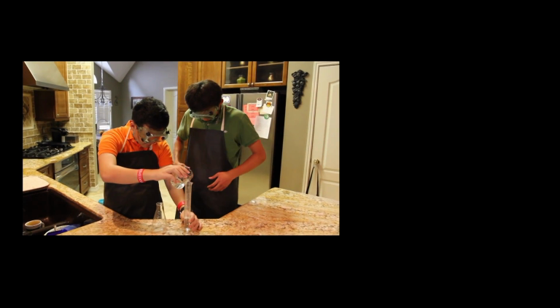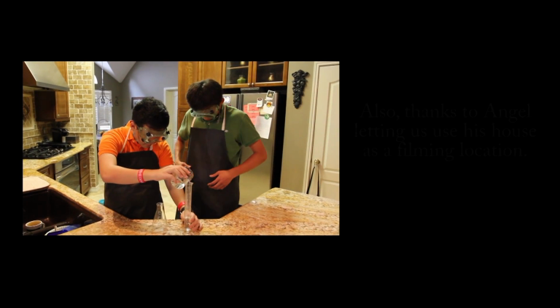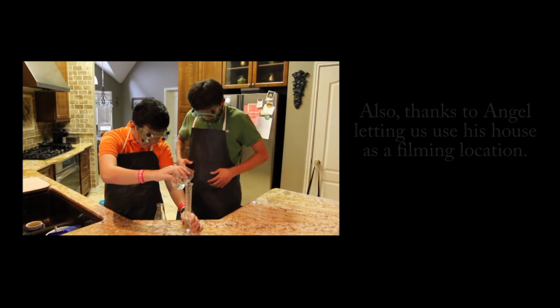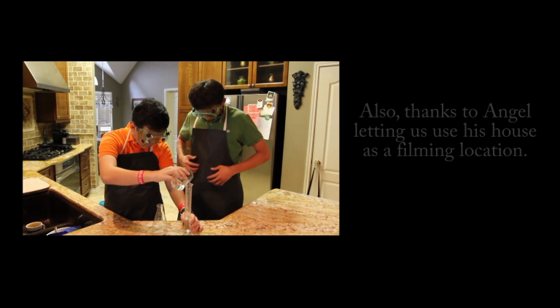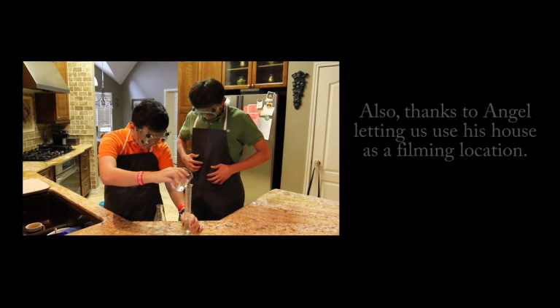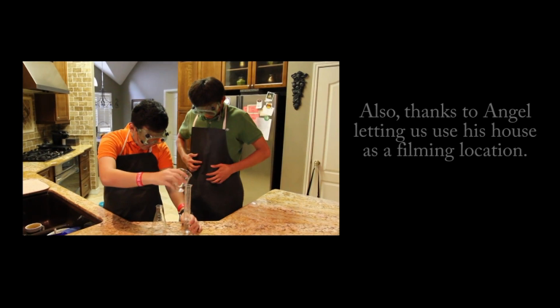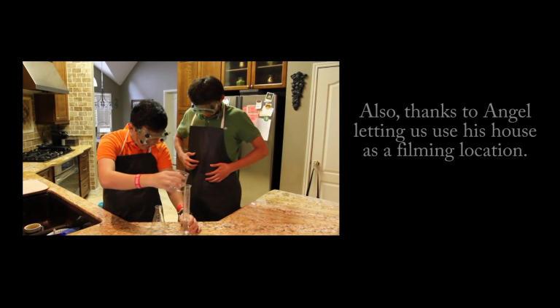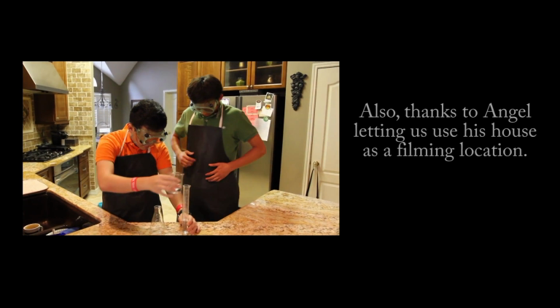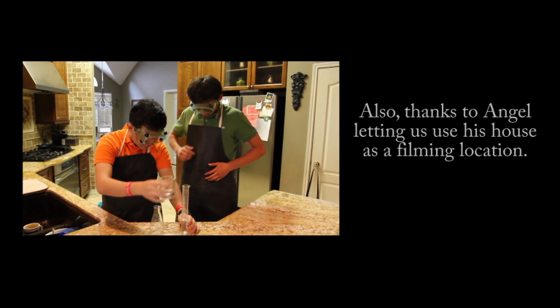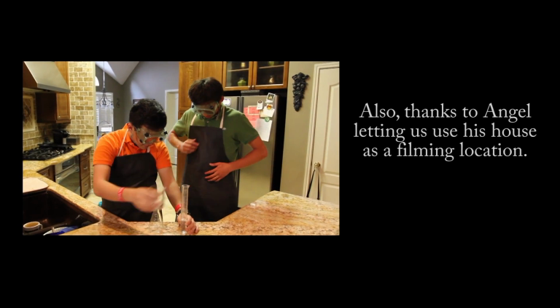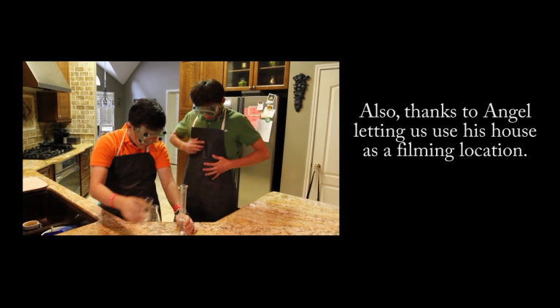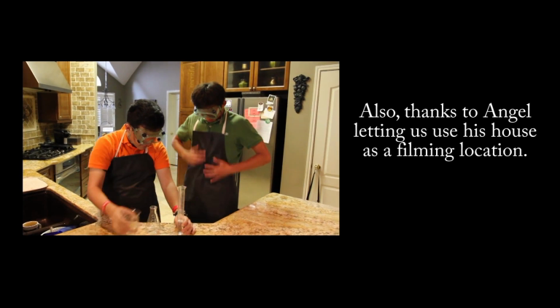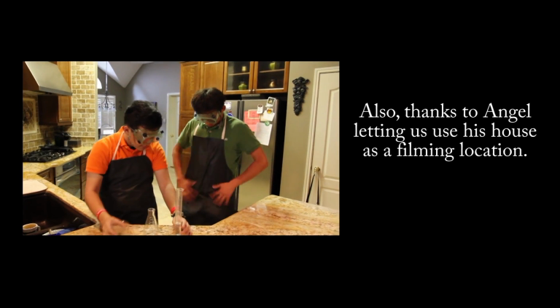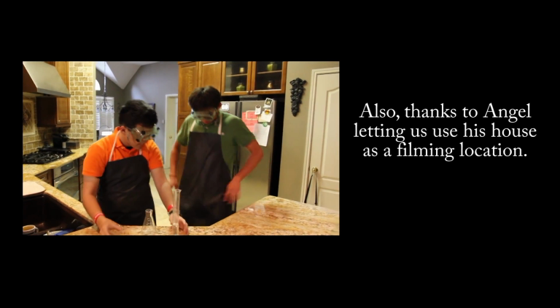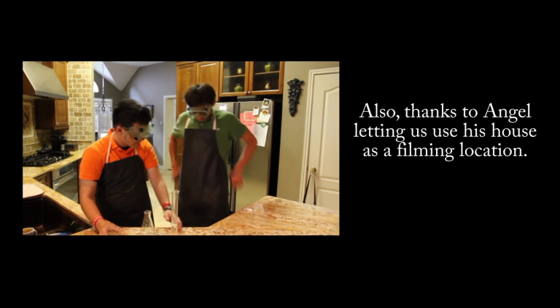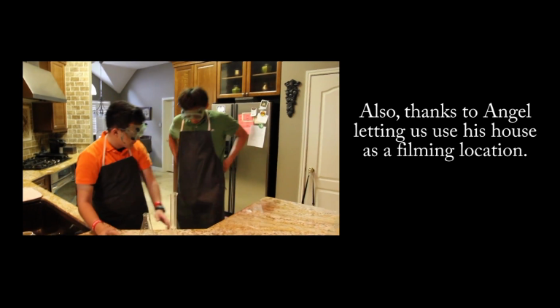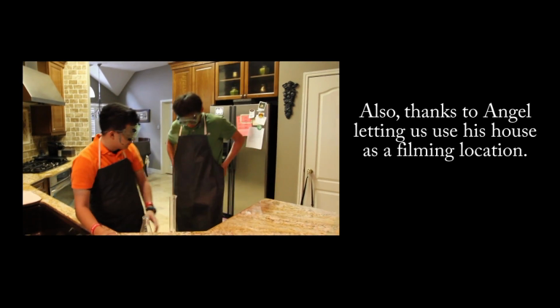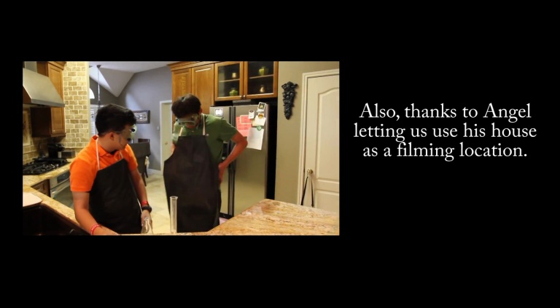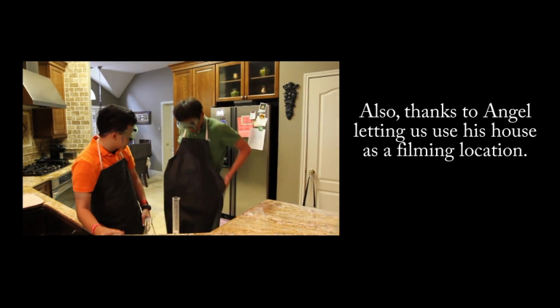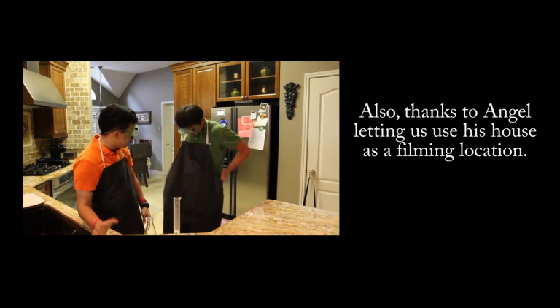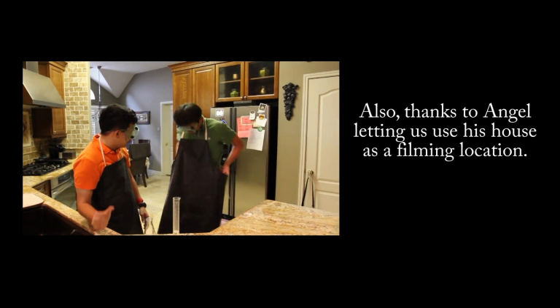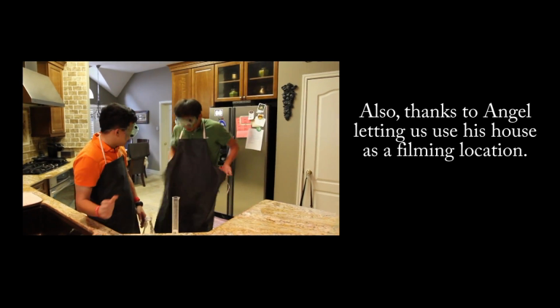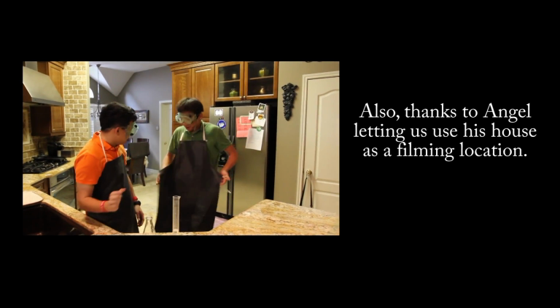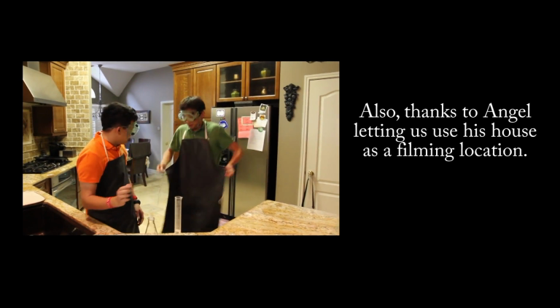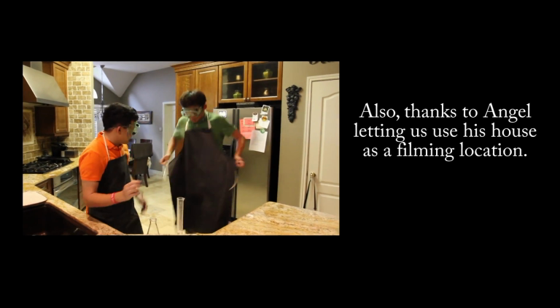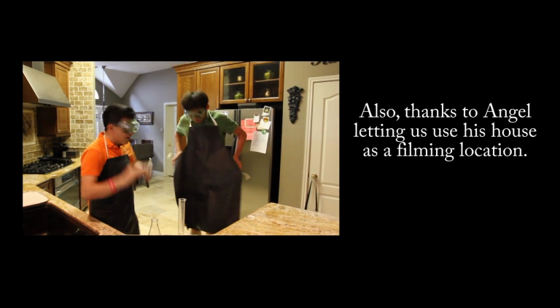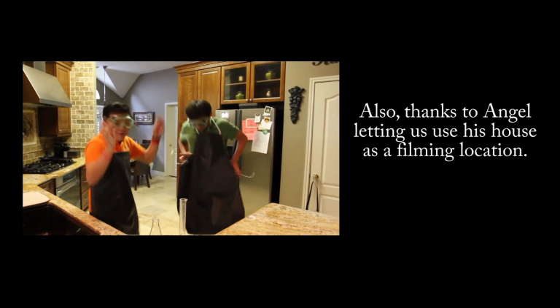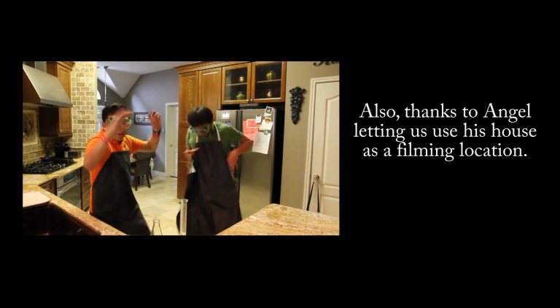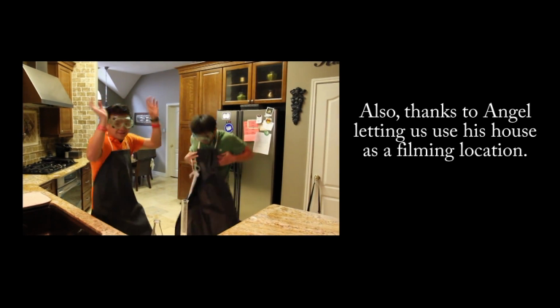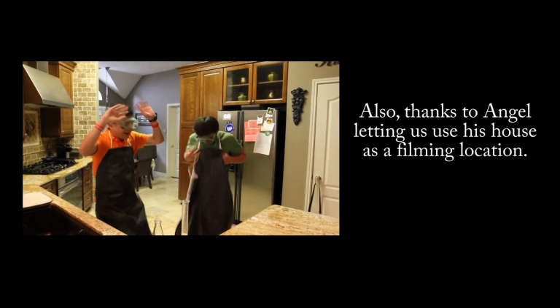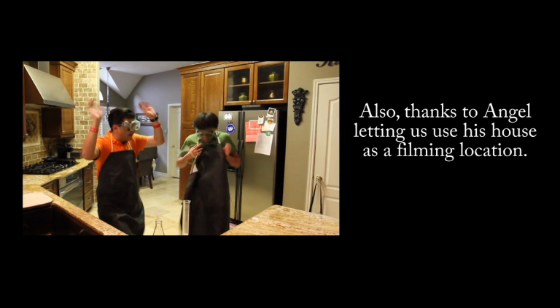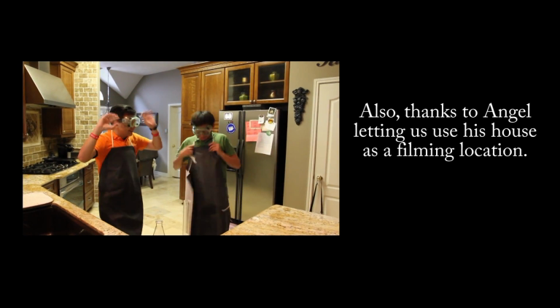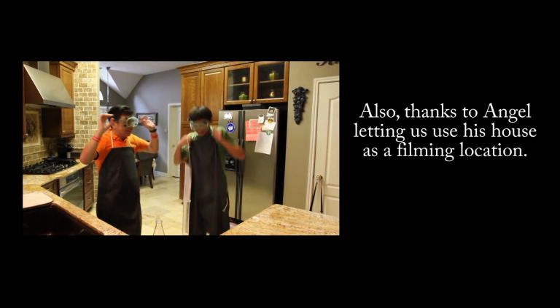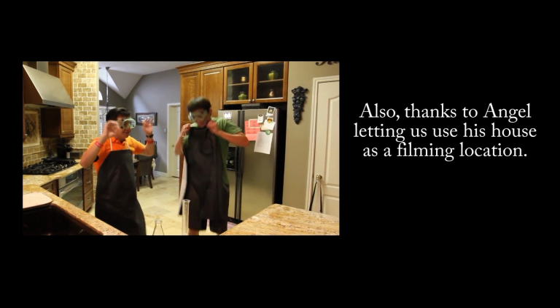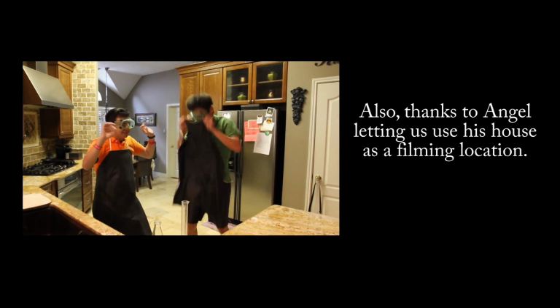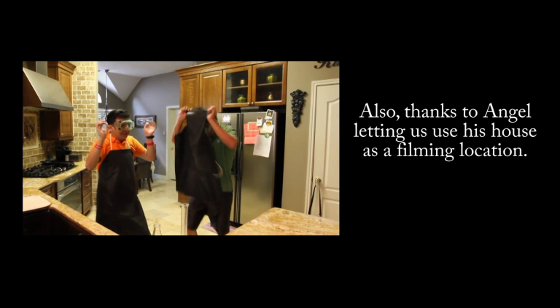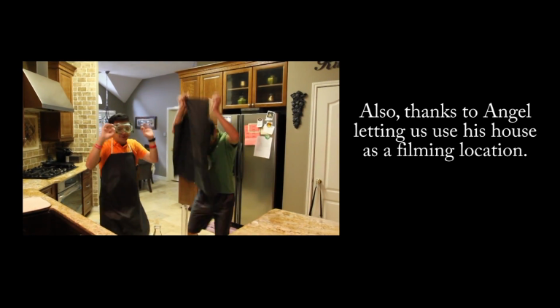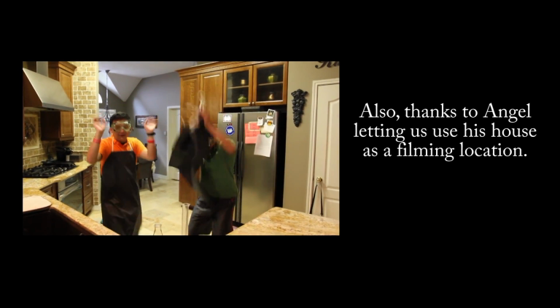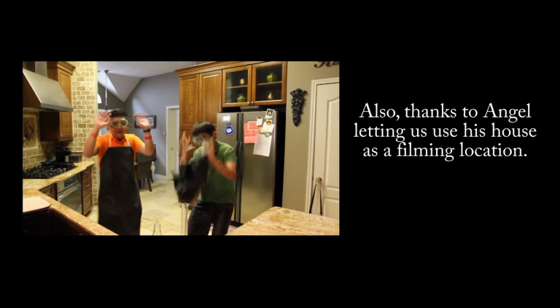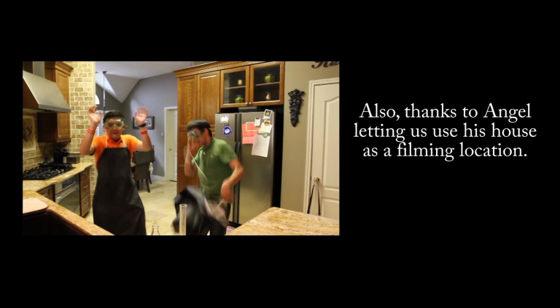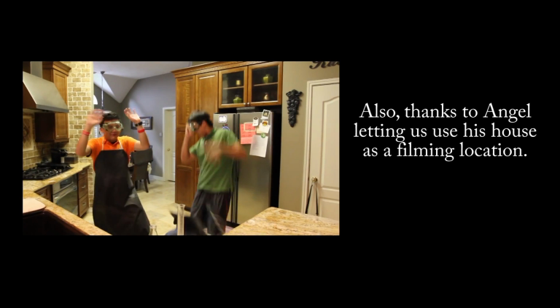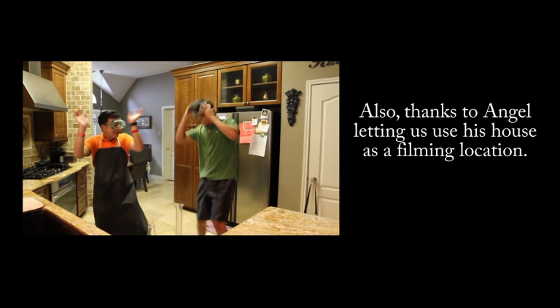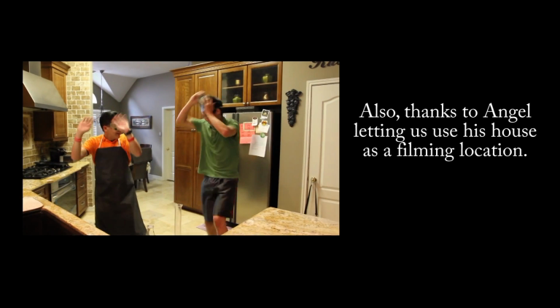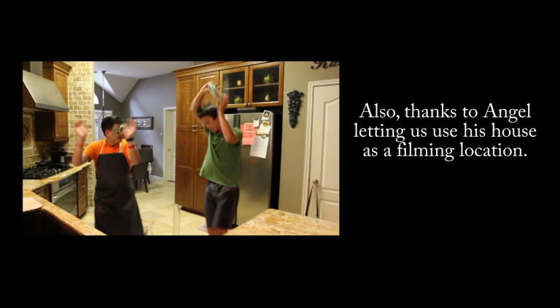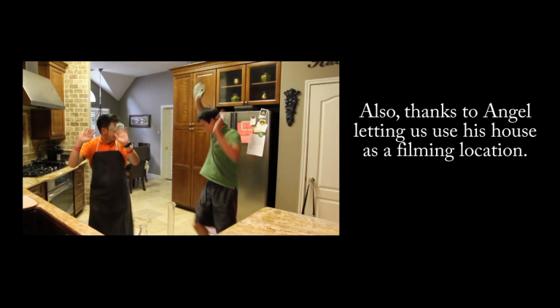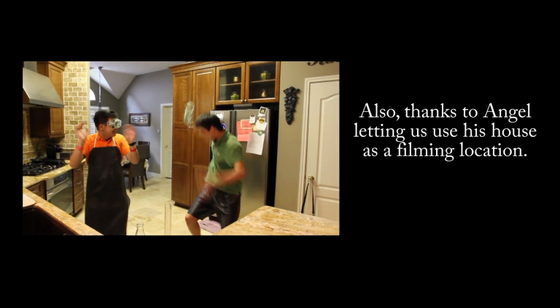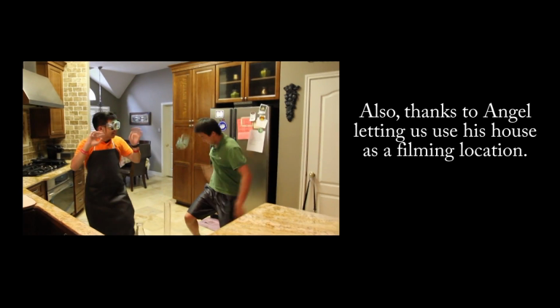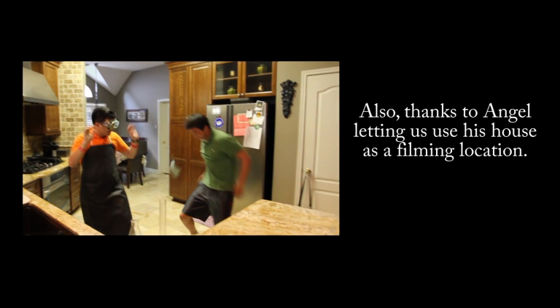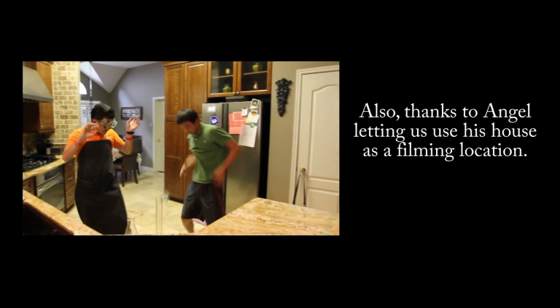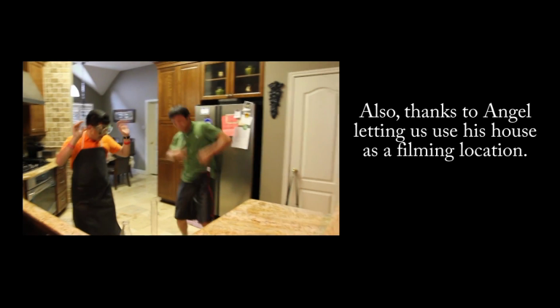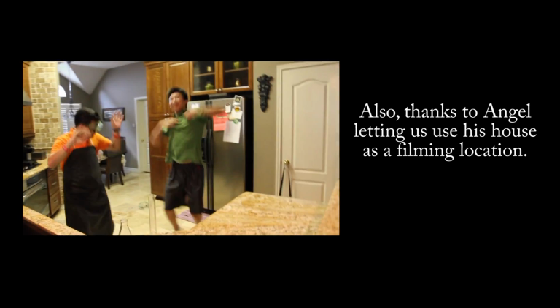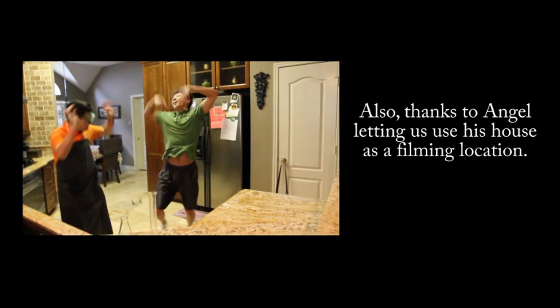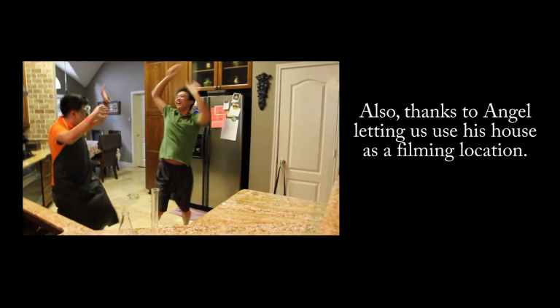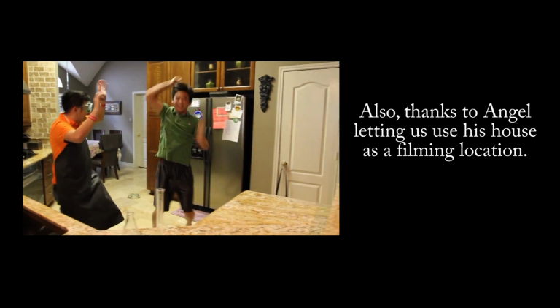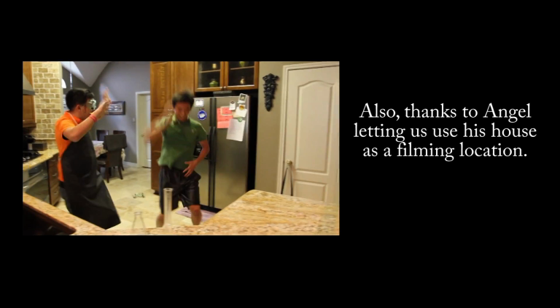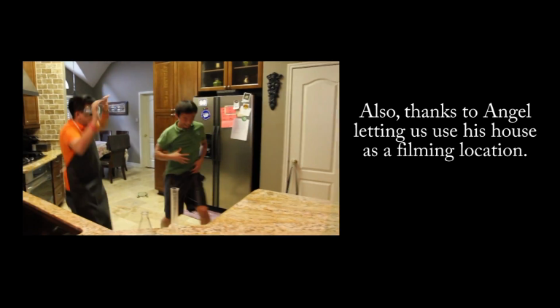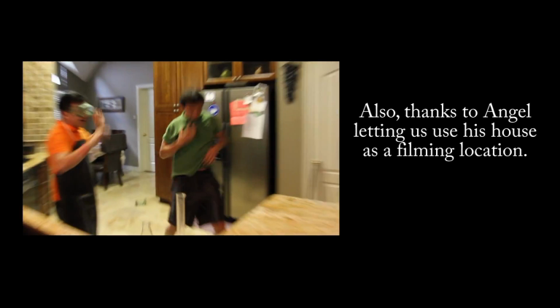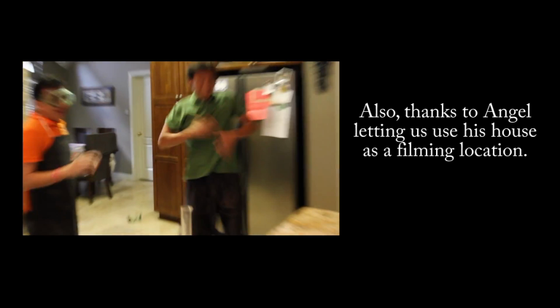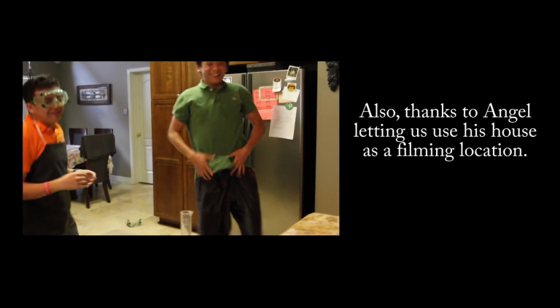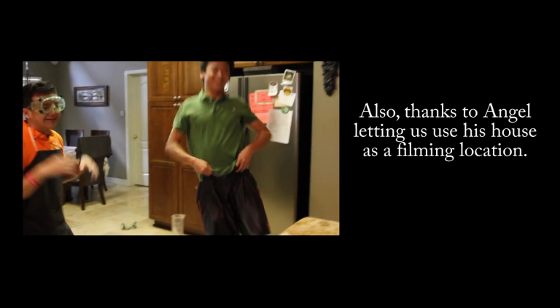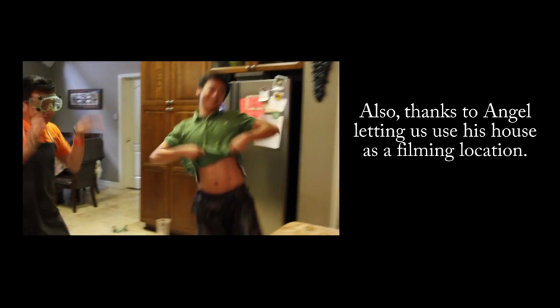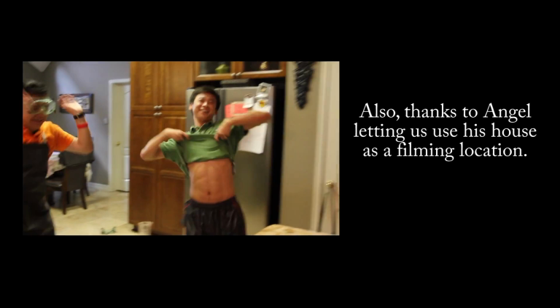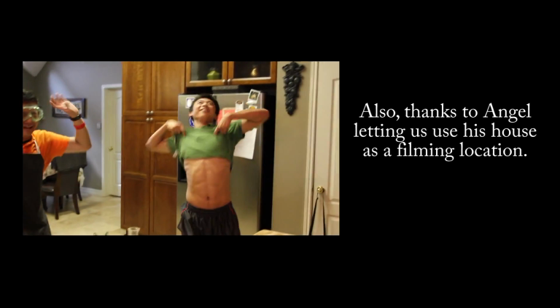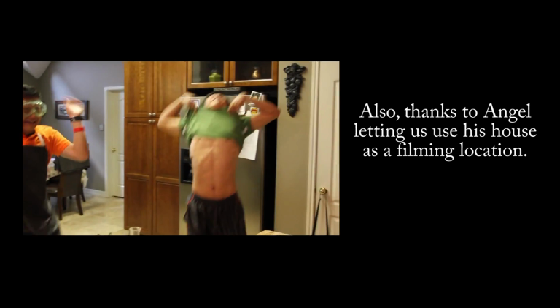What the? OH MY GOD! Oh my god, oh my god, oh my god, oh my god.